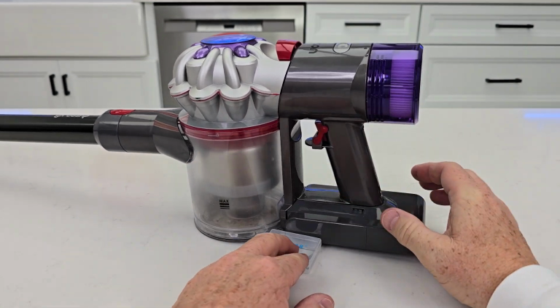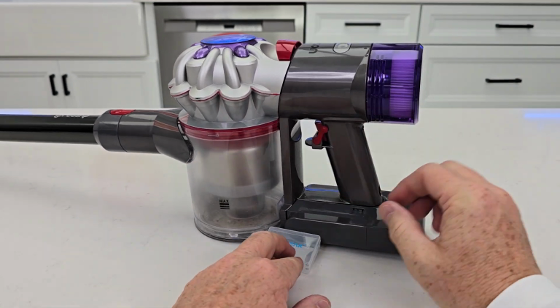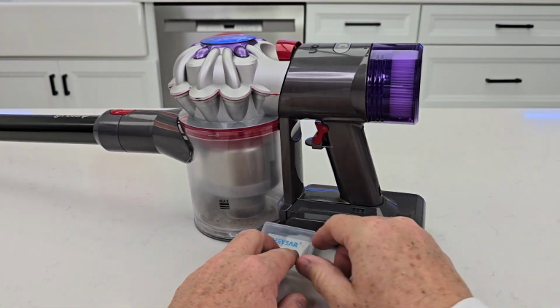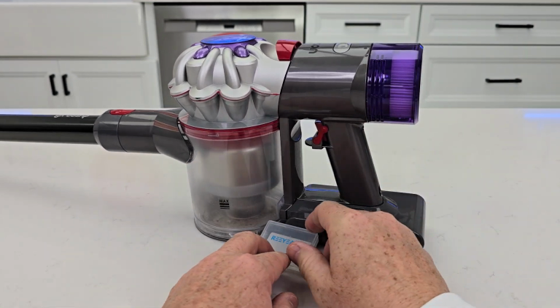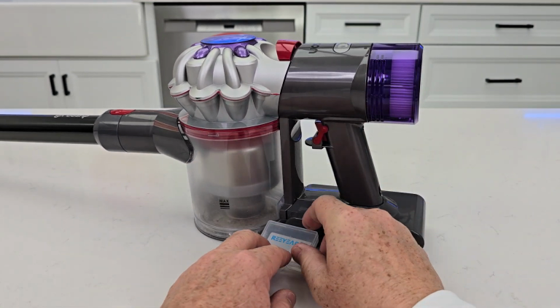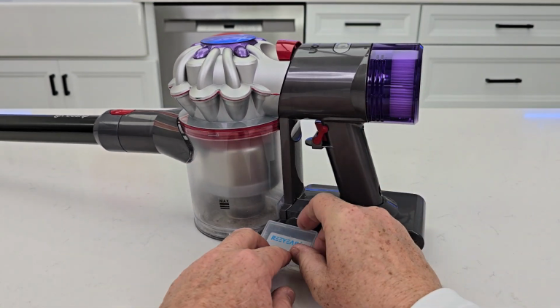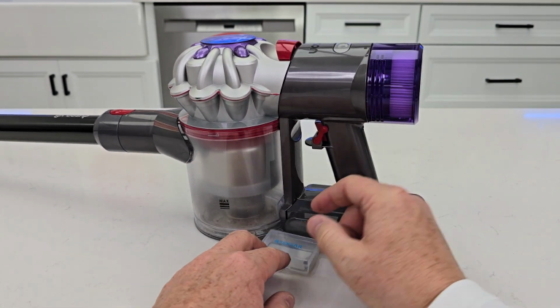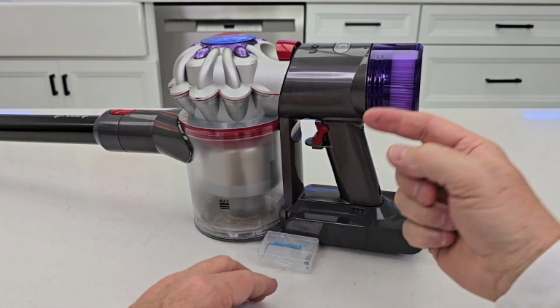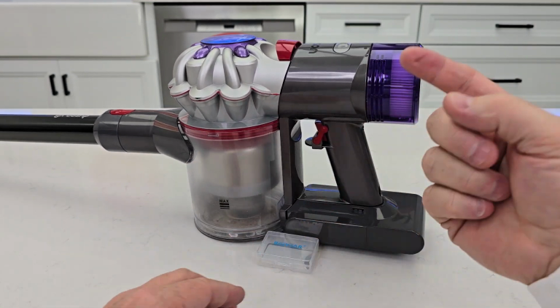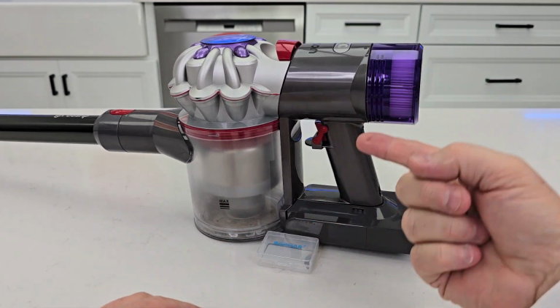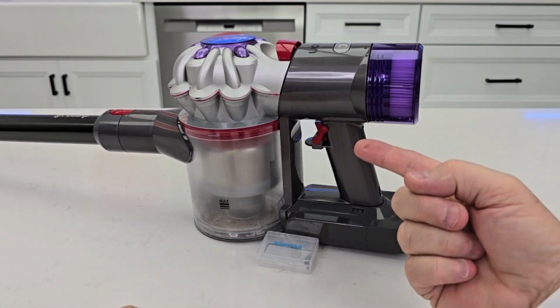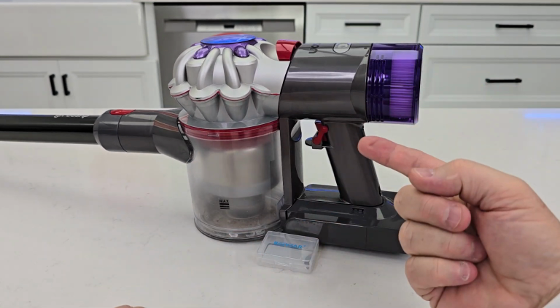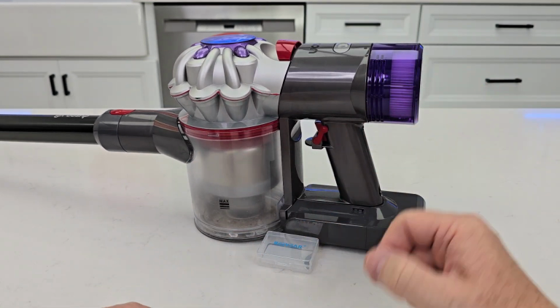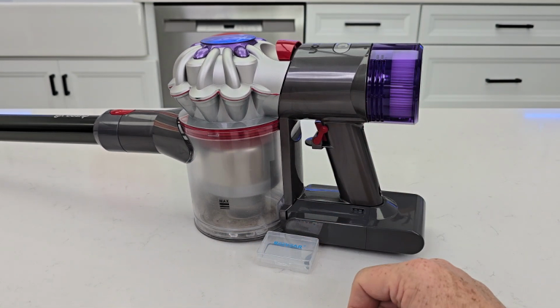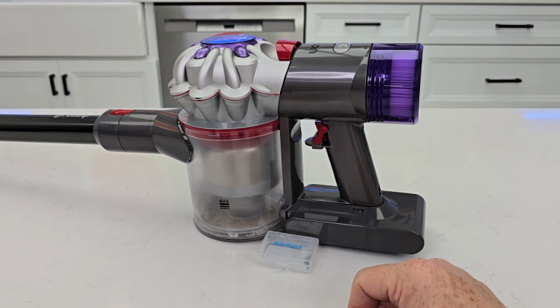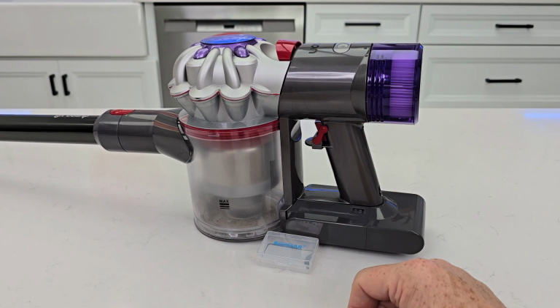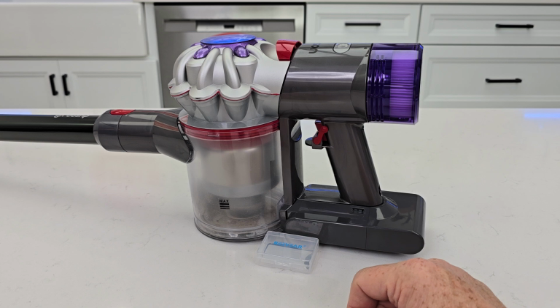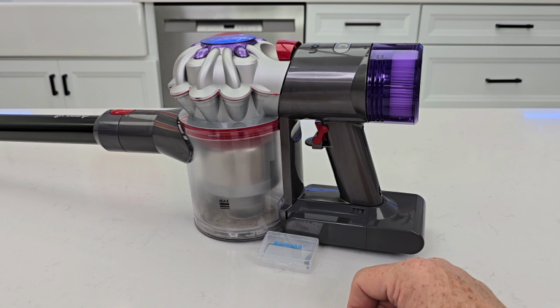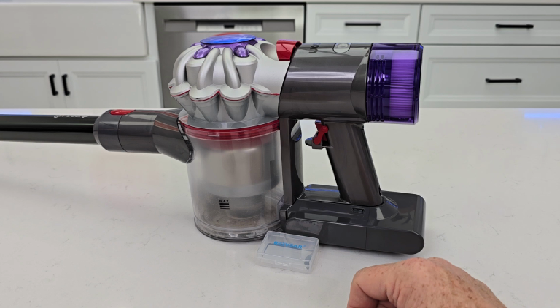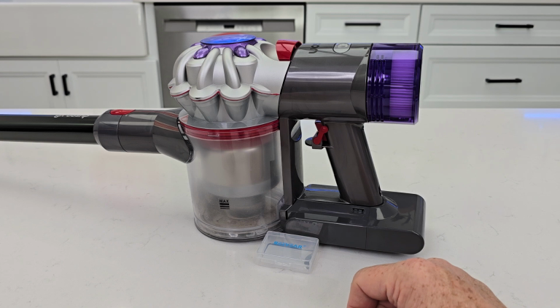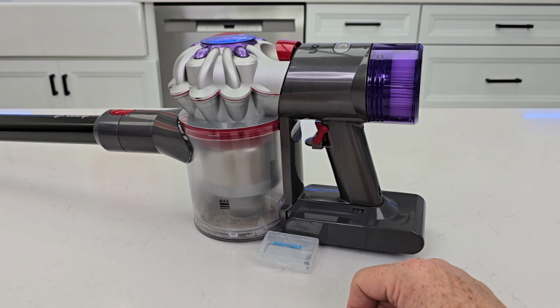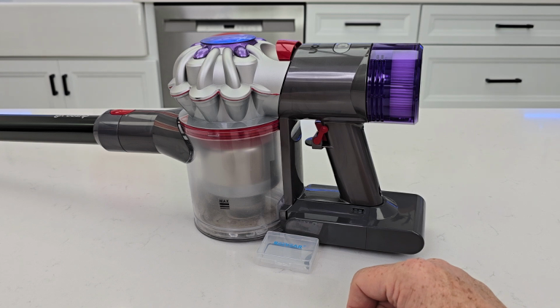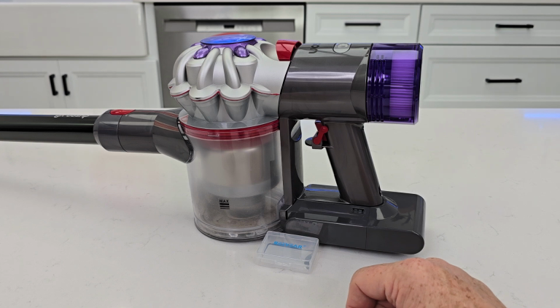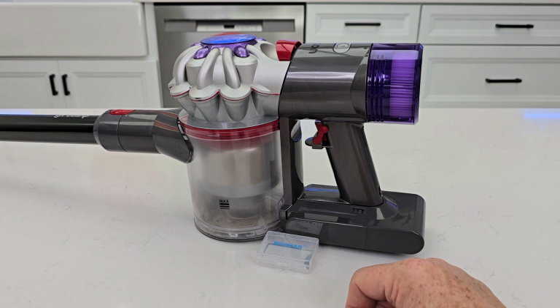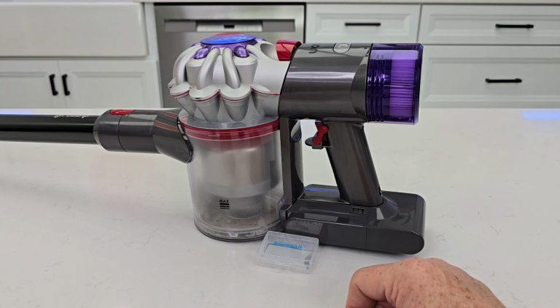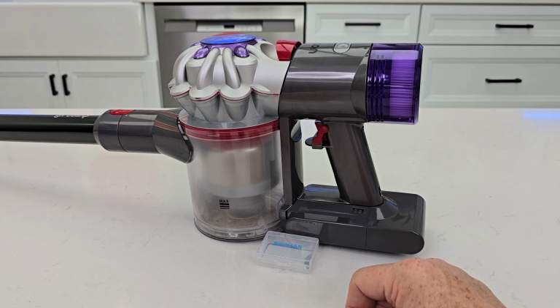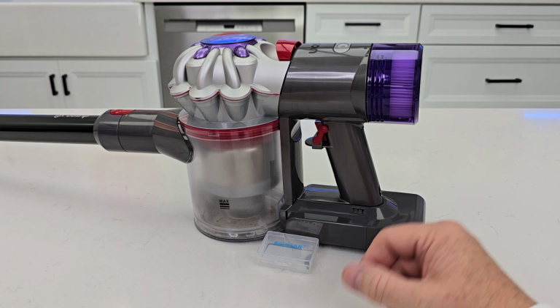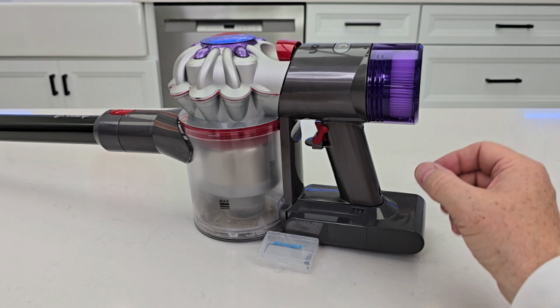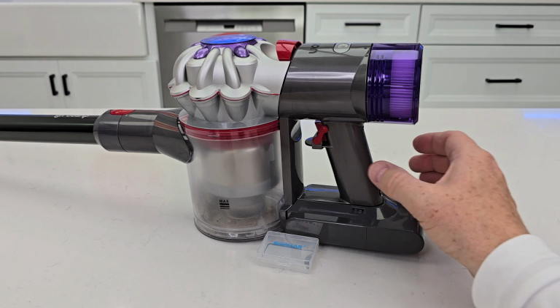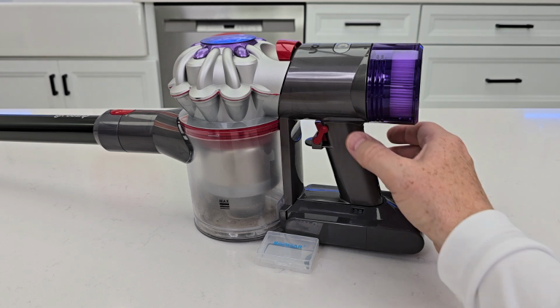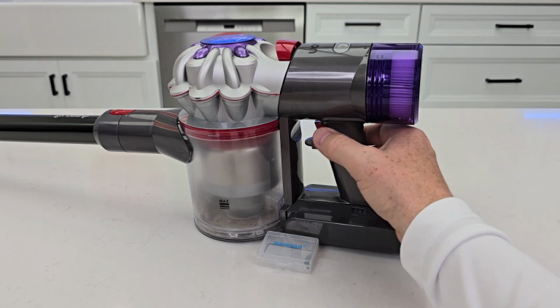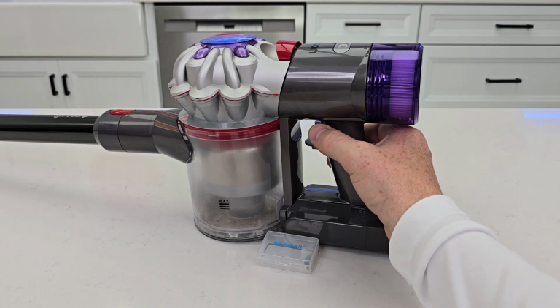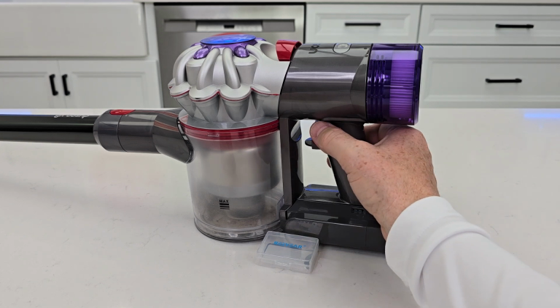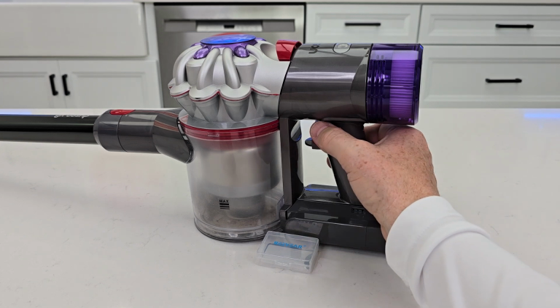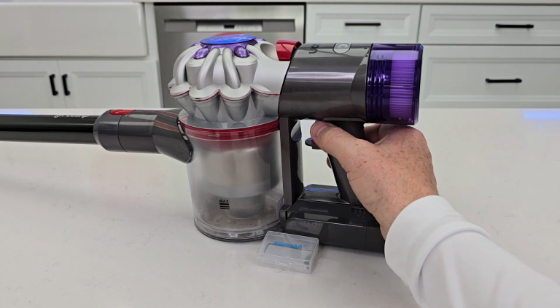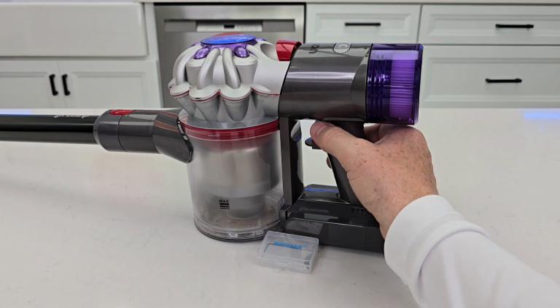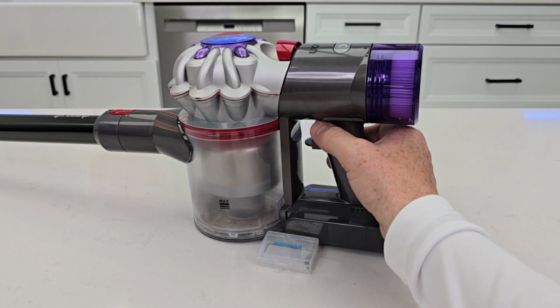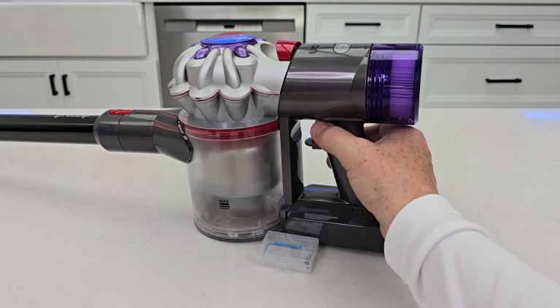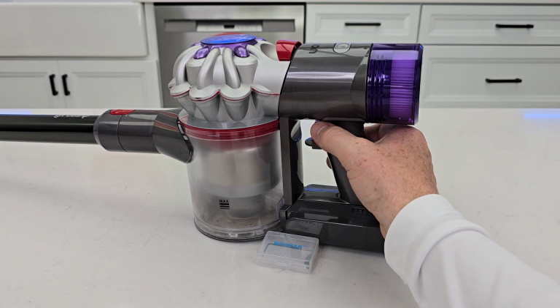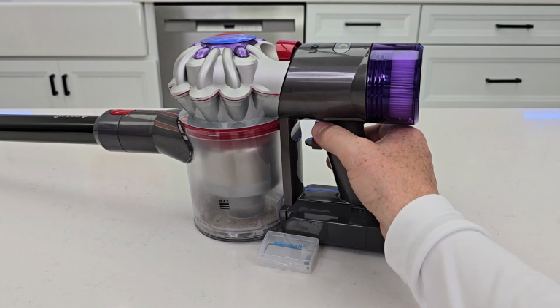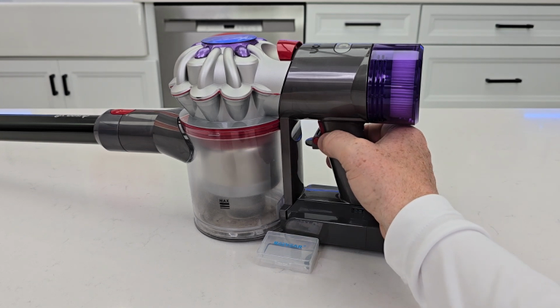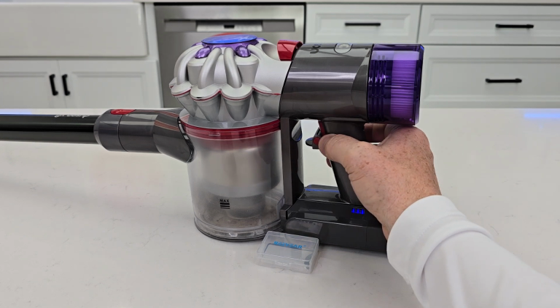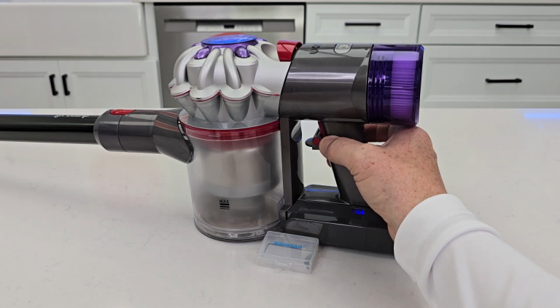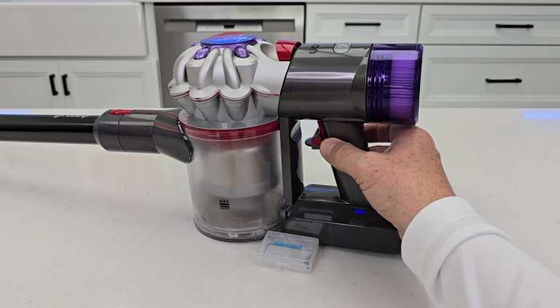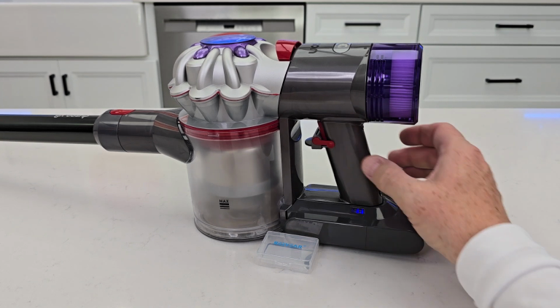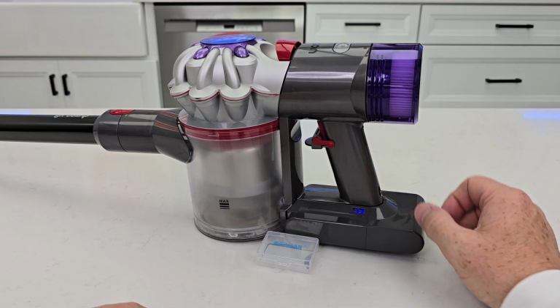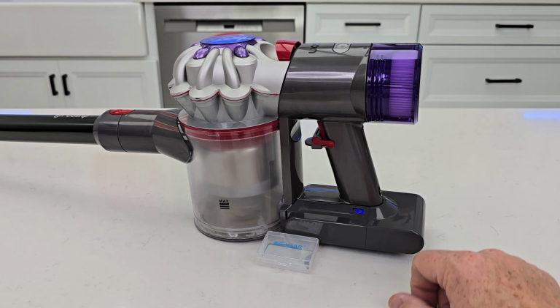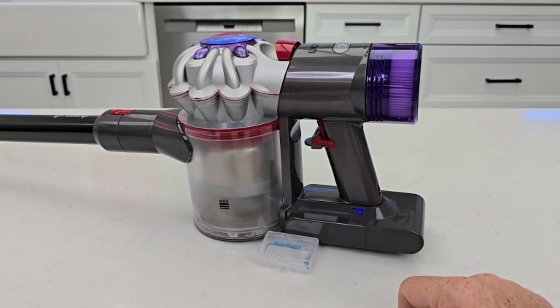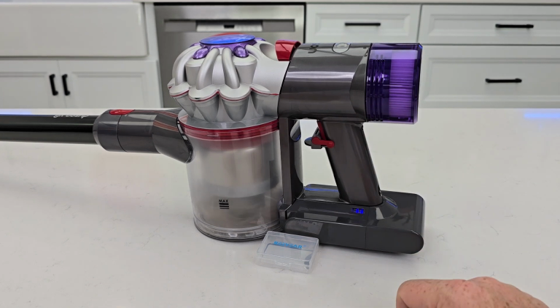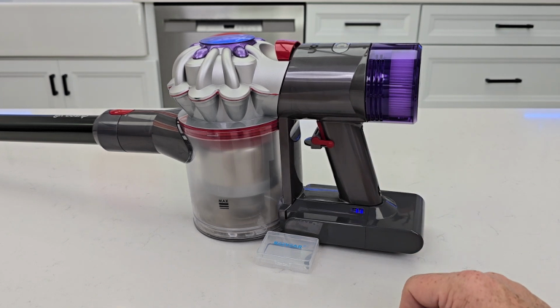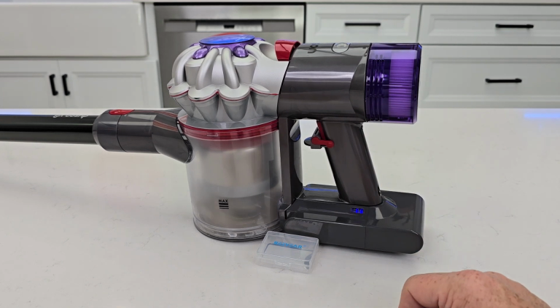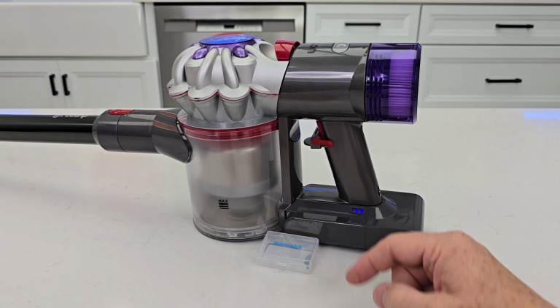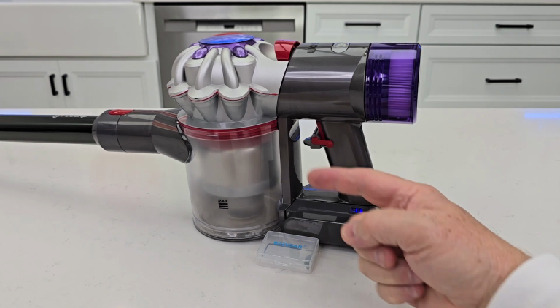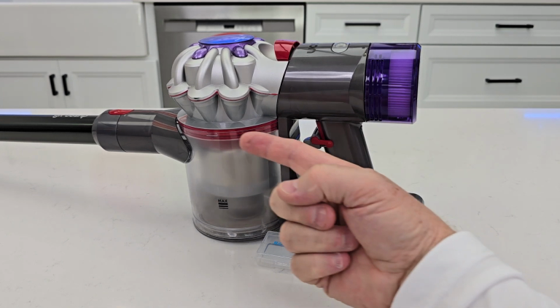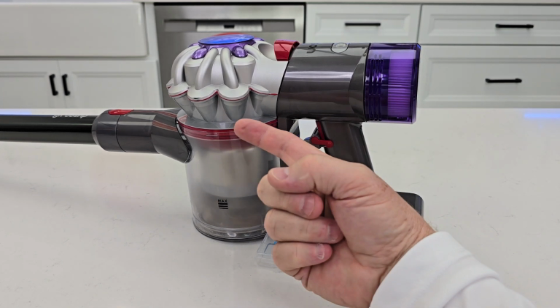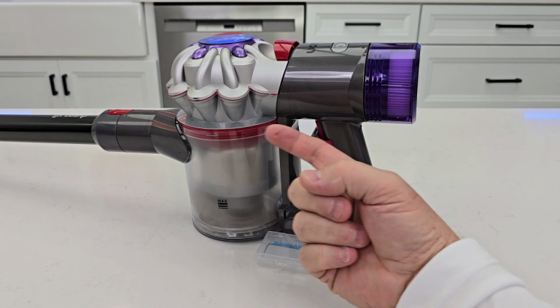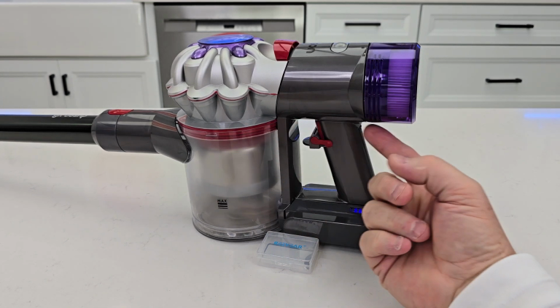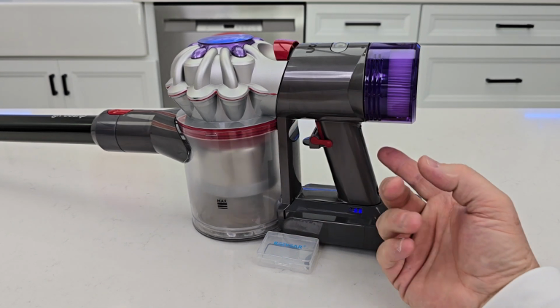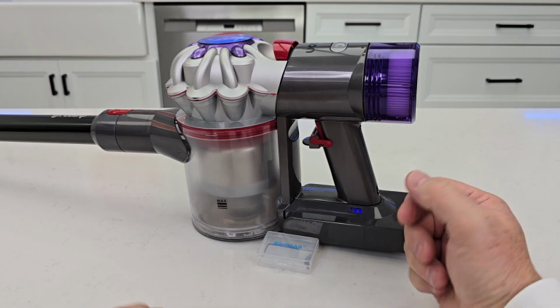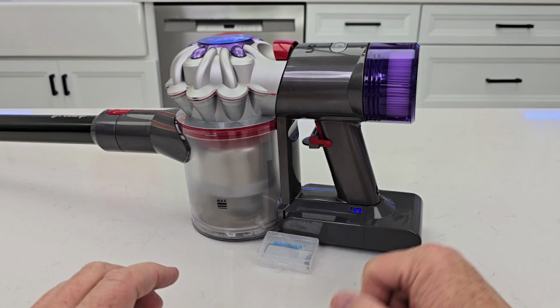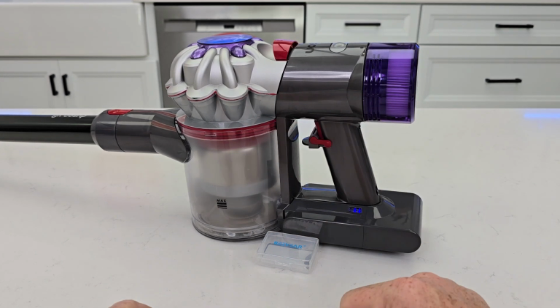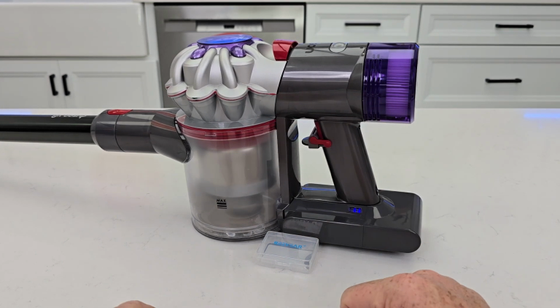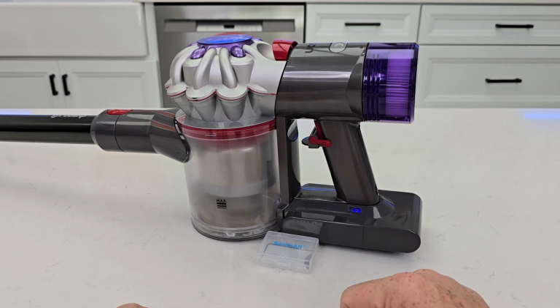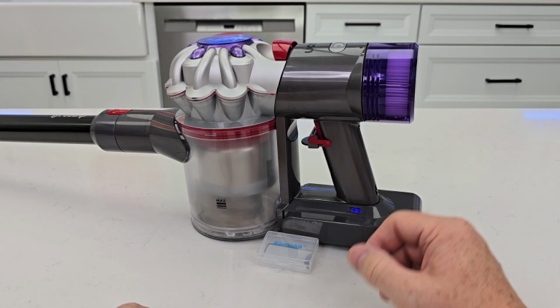Reason number two is I don't have to hold my Dyson power switch in anymore. All I have to do is push this lever down and now my Dyson will run.